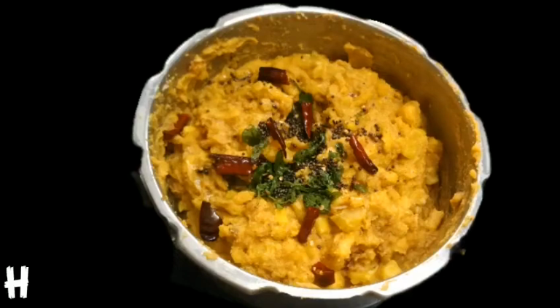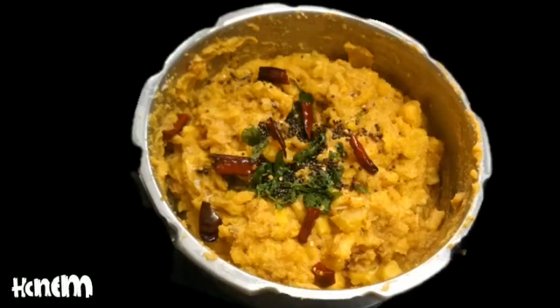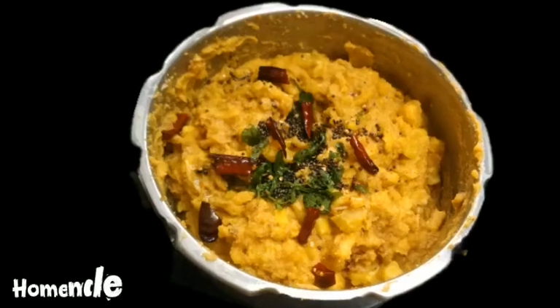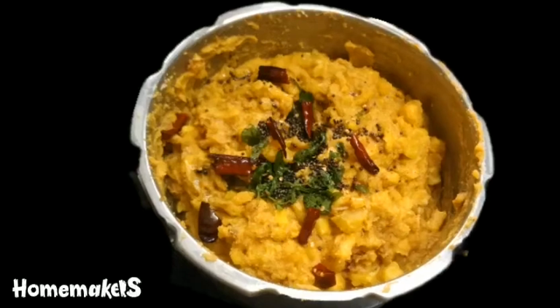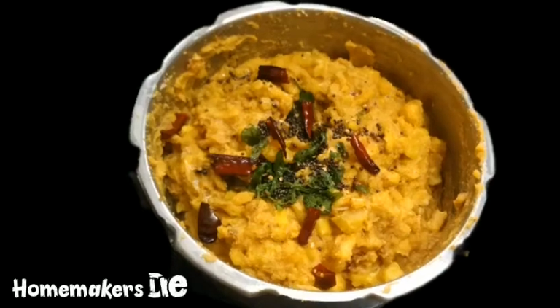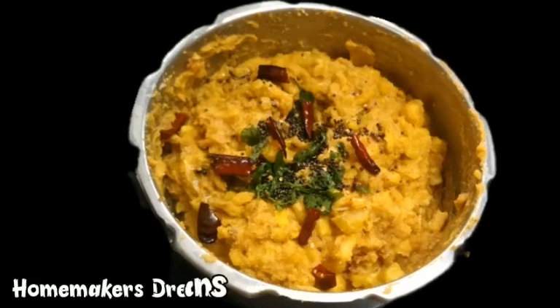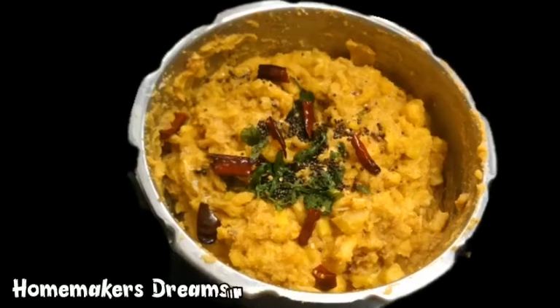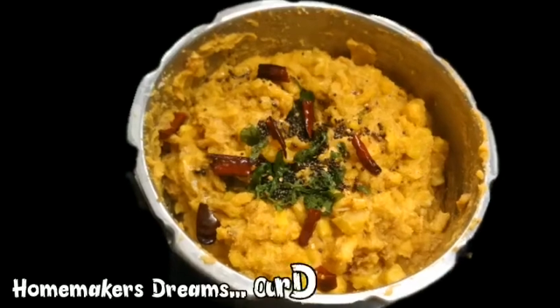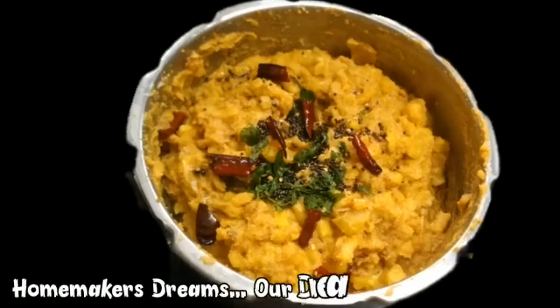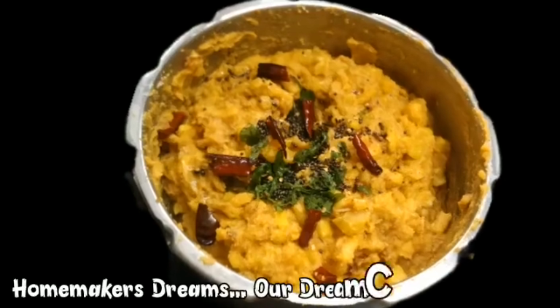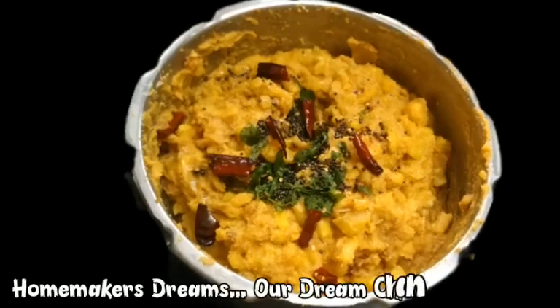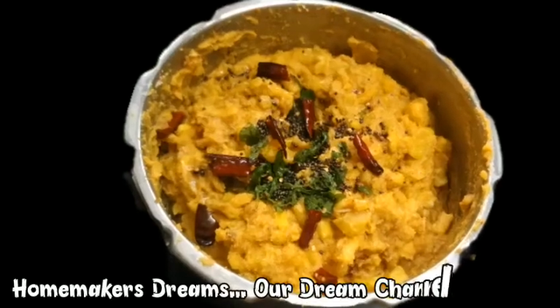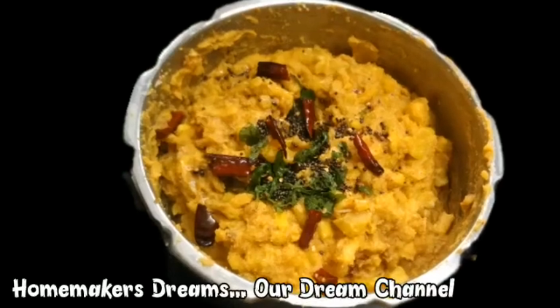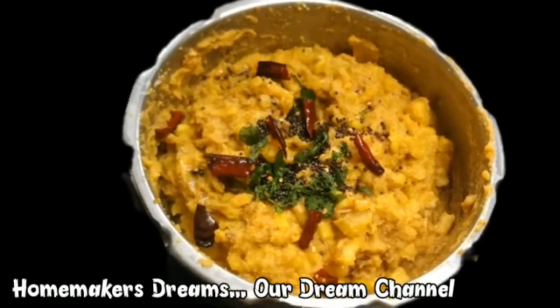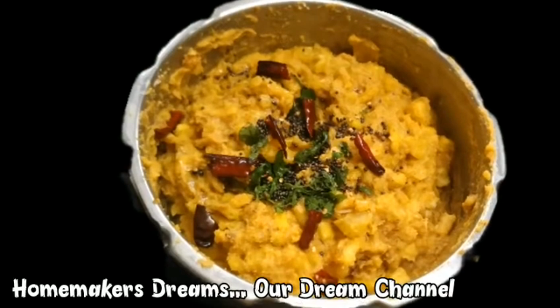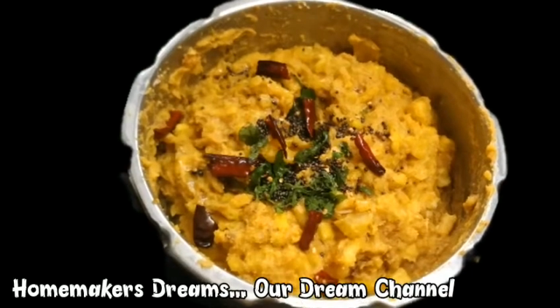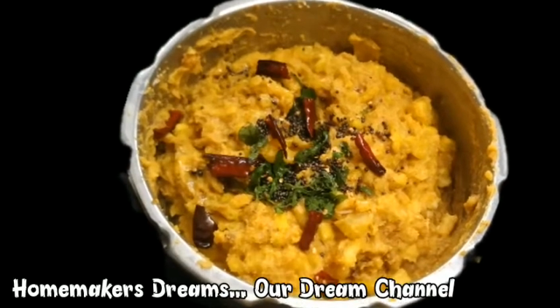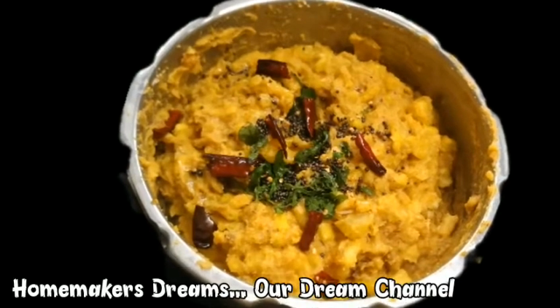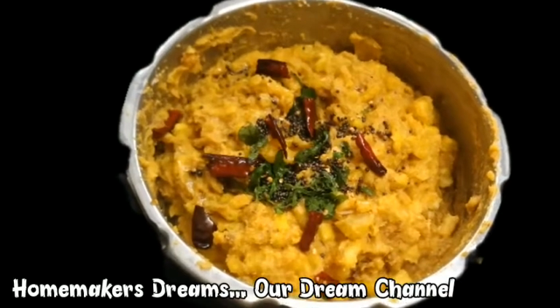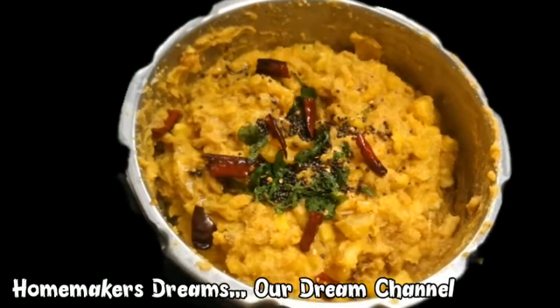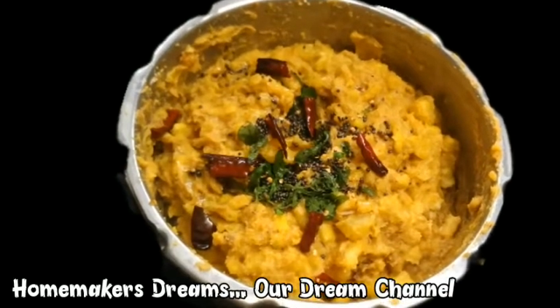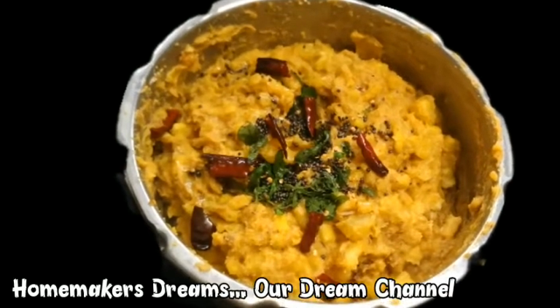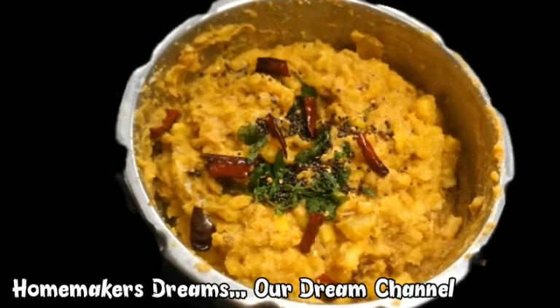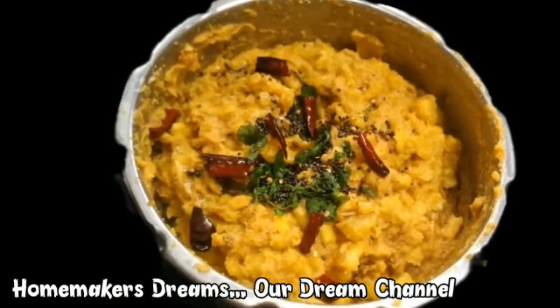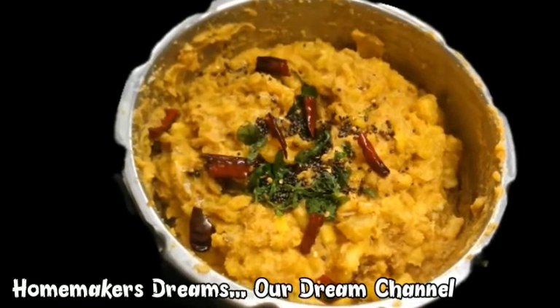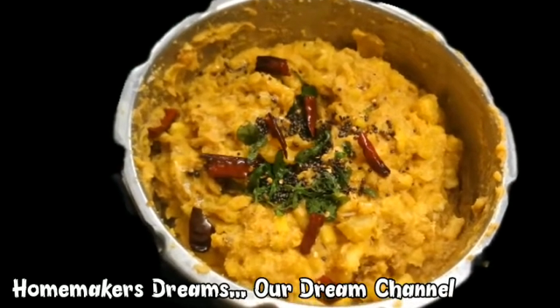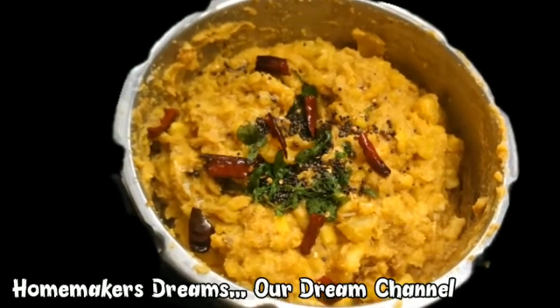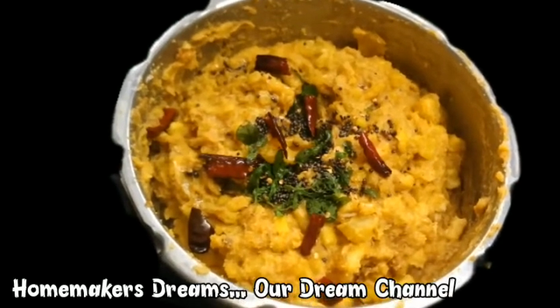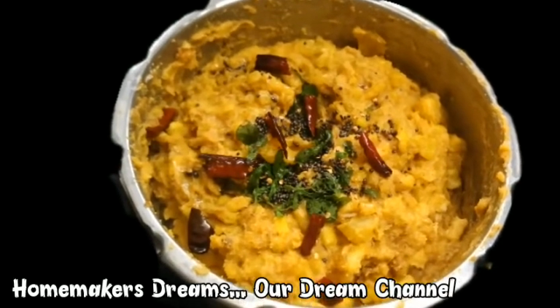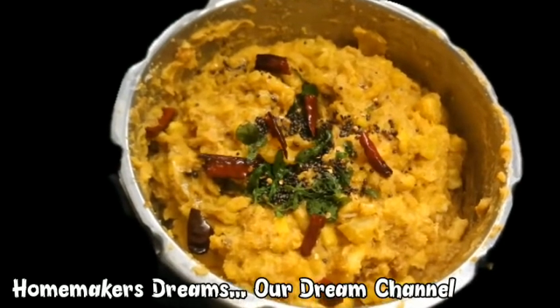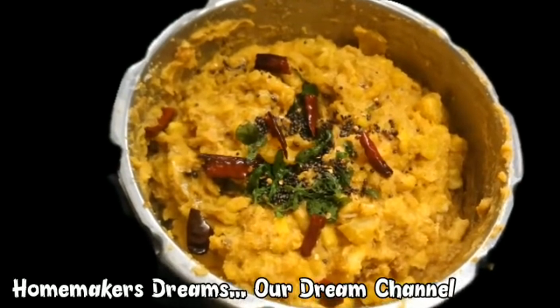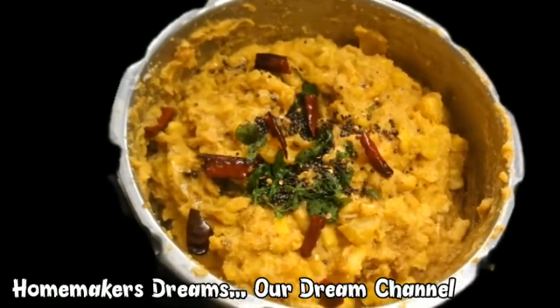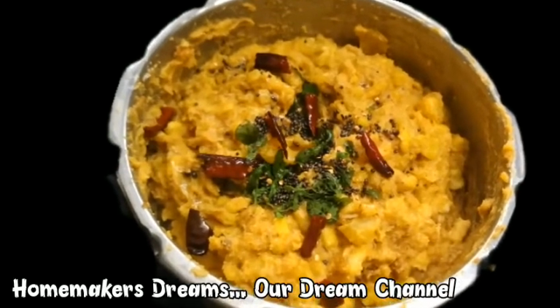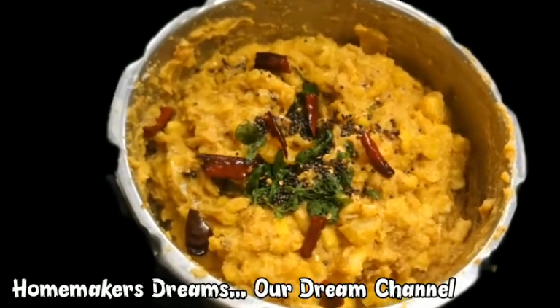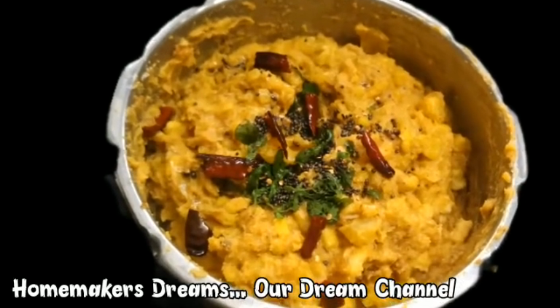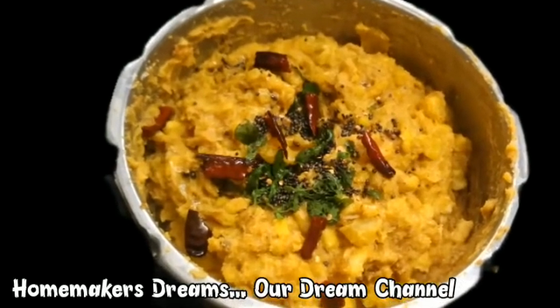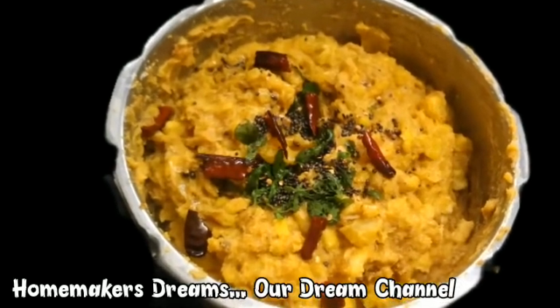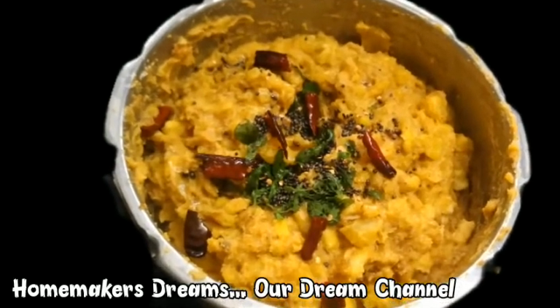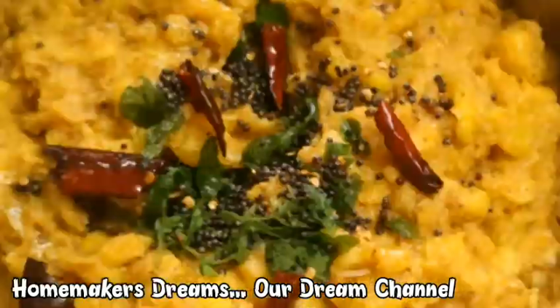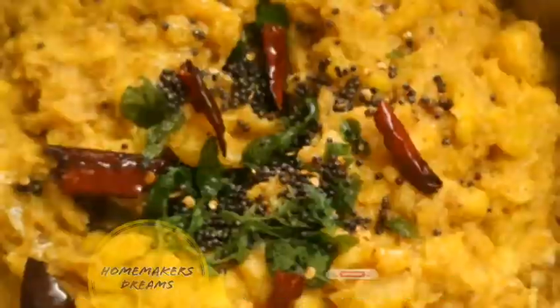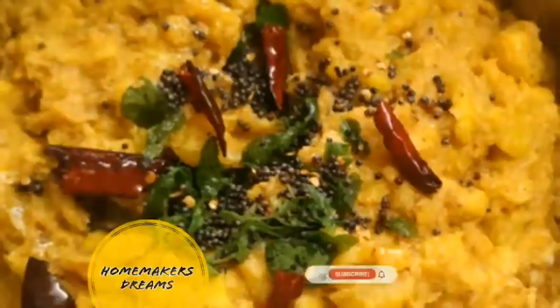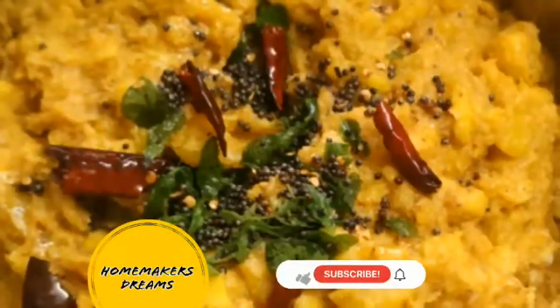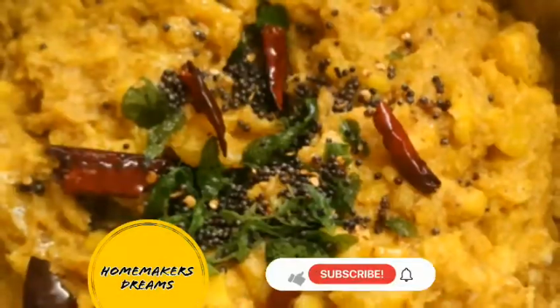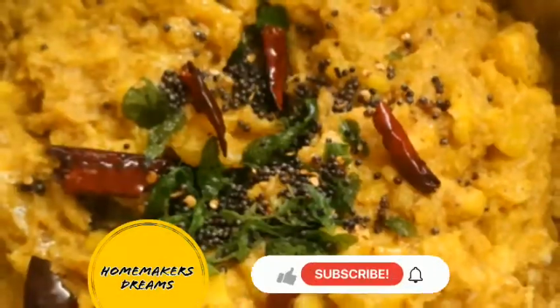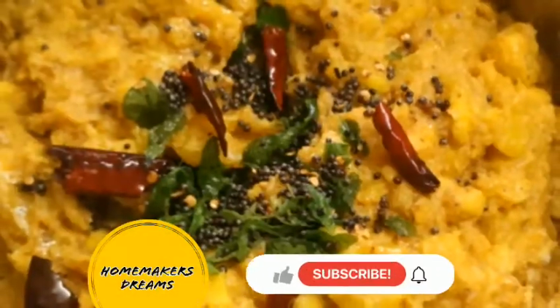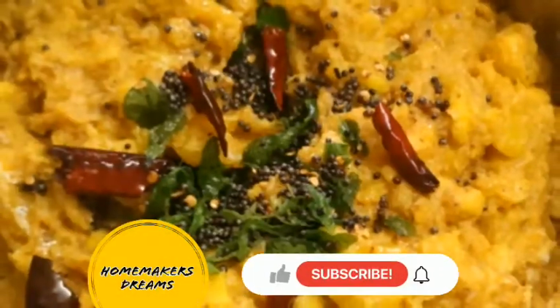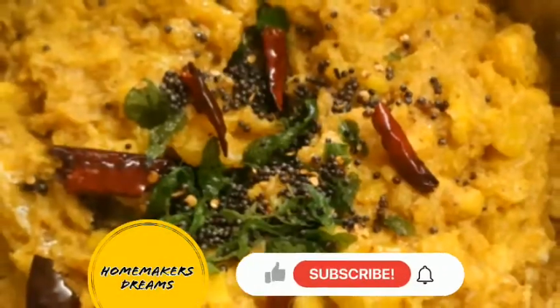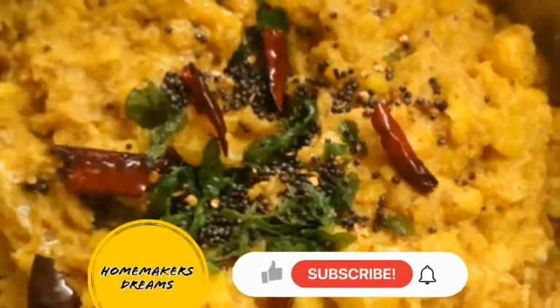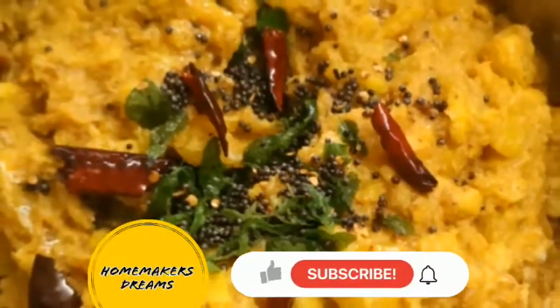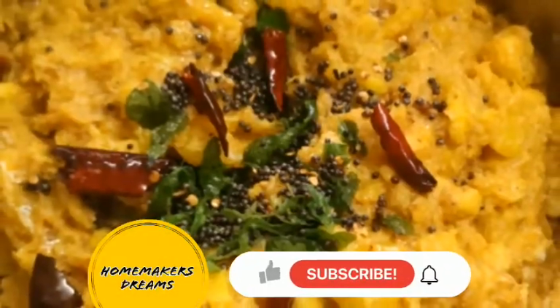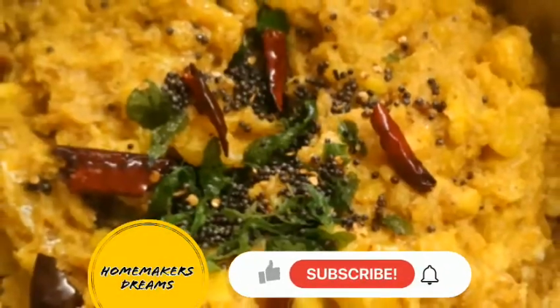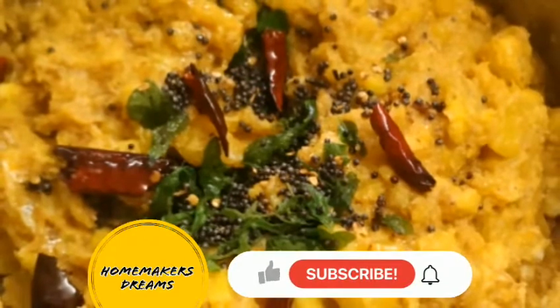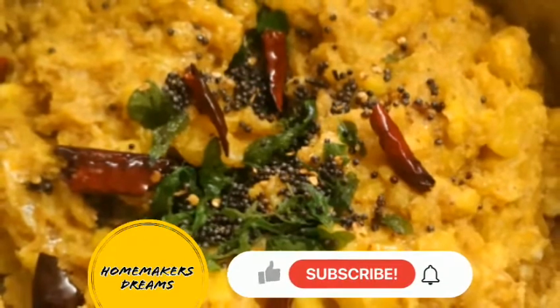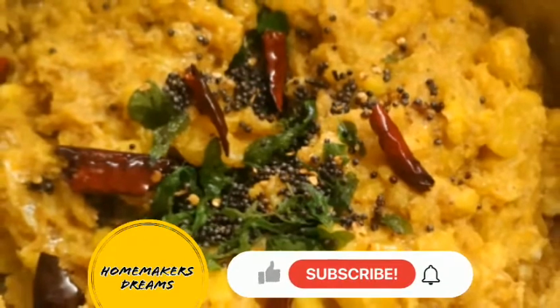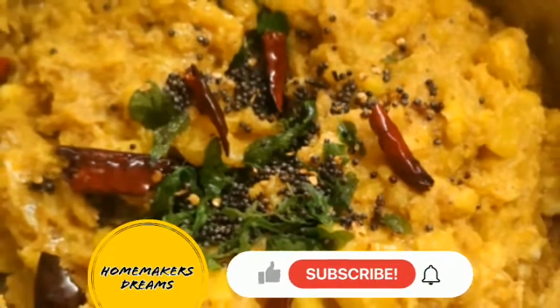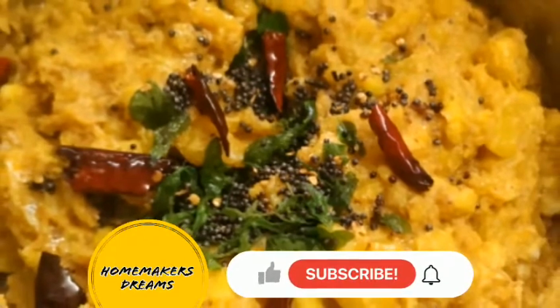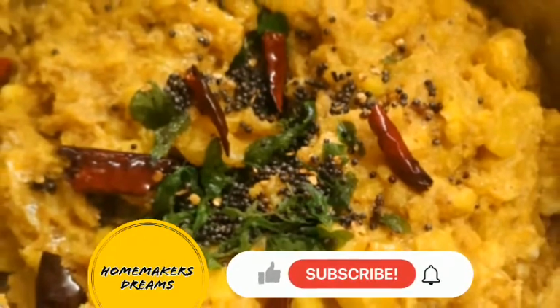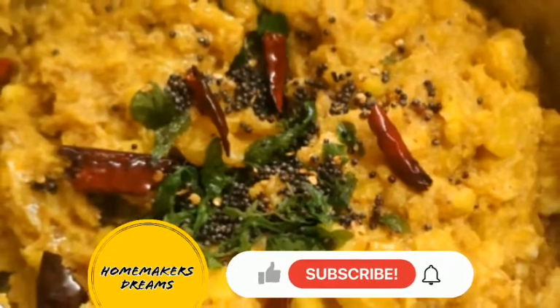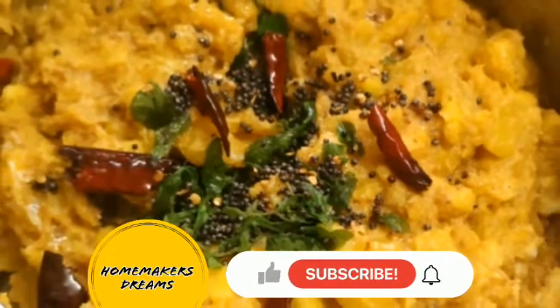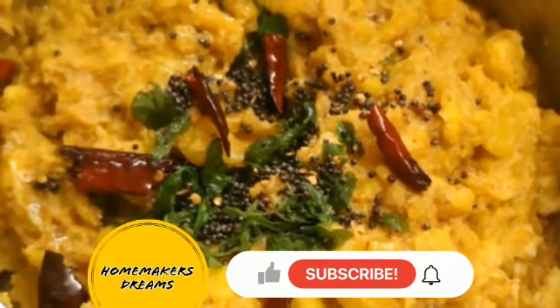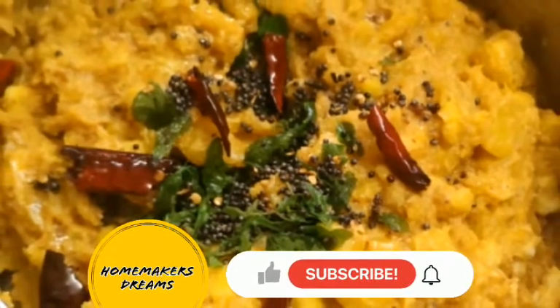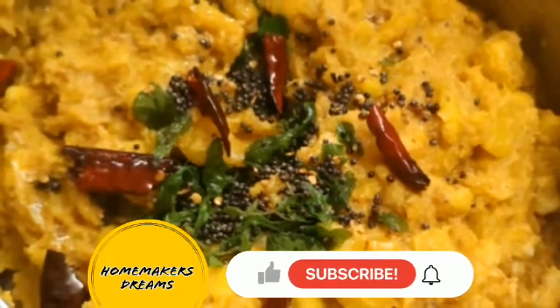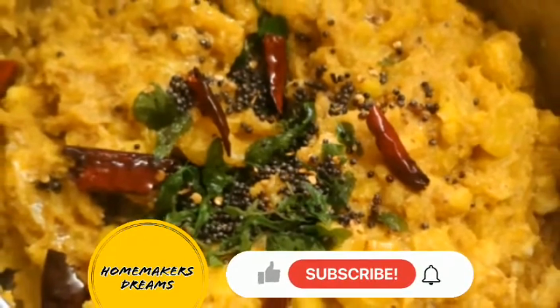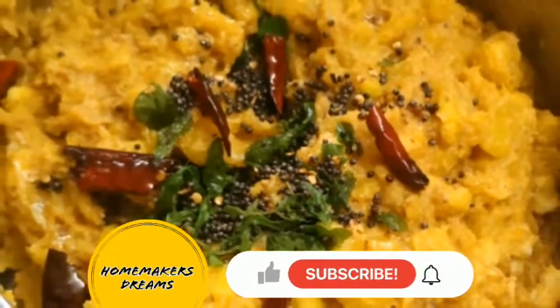Hi Friends, welcome to Homemakers Dreams, our dream channel. Here we are going to share a video.